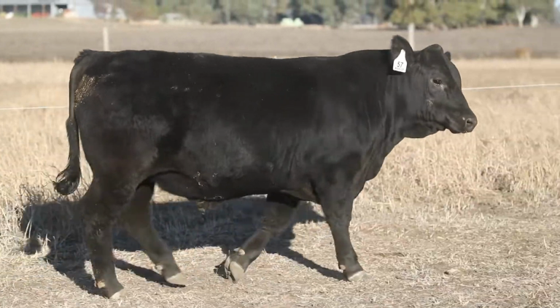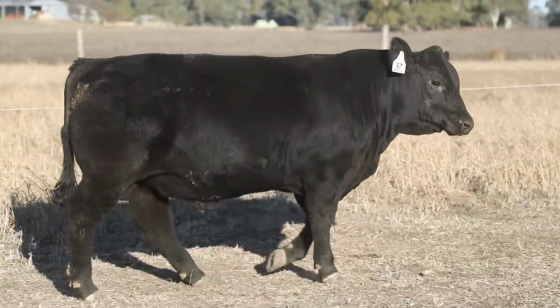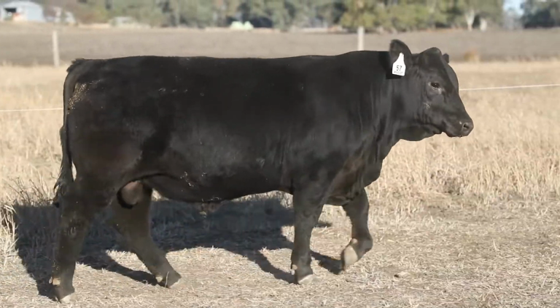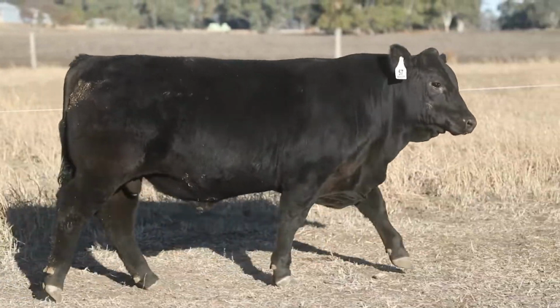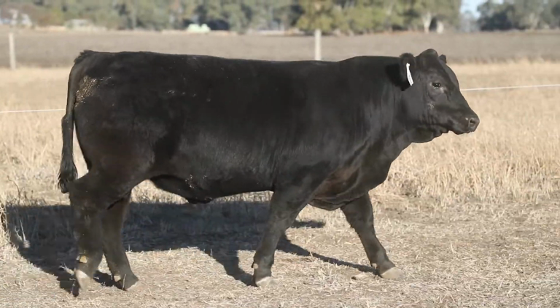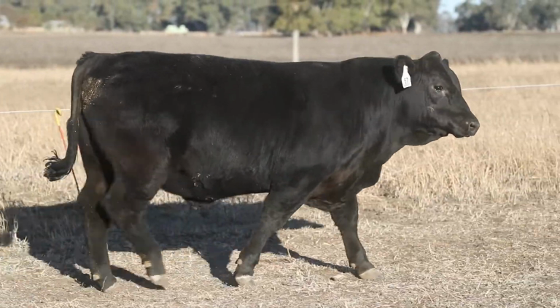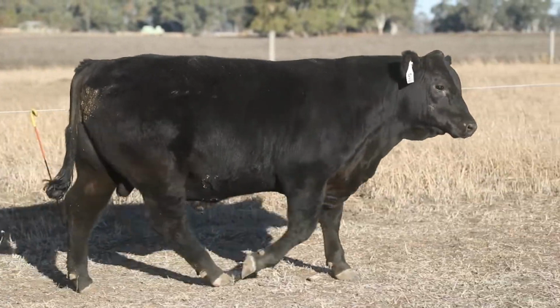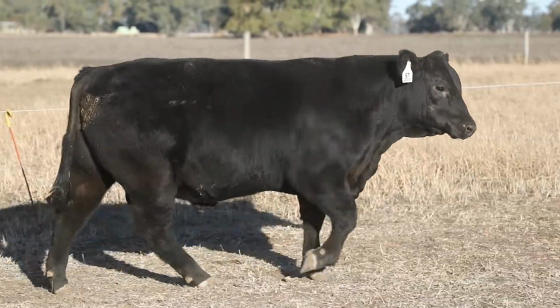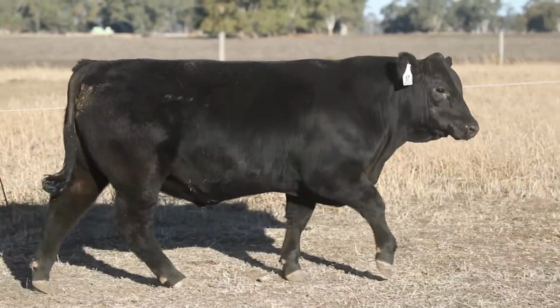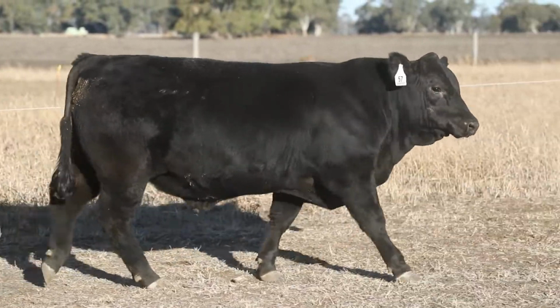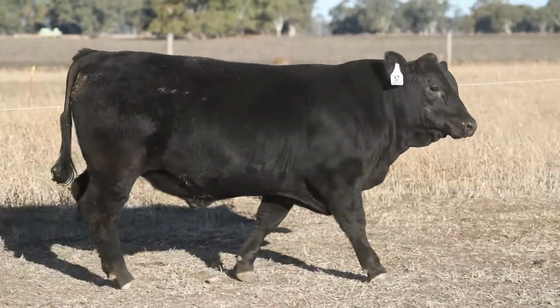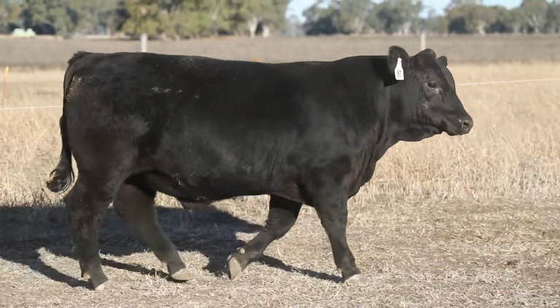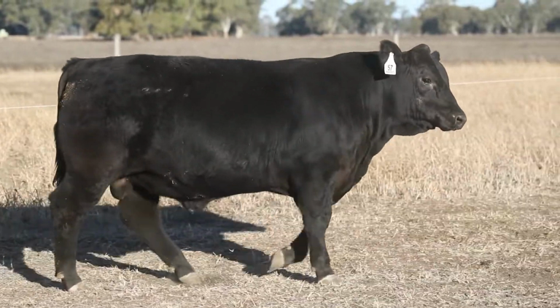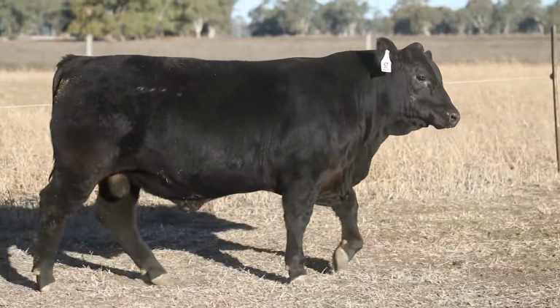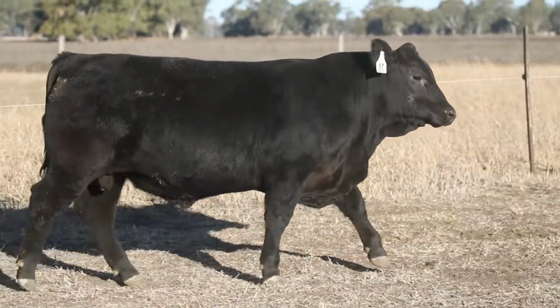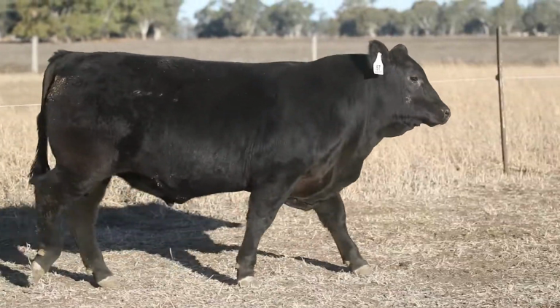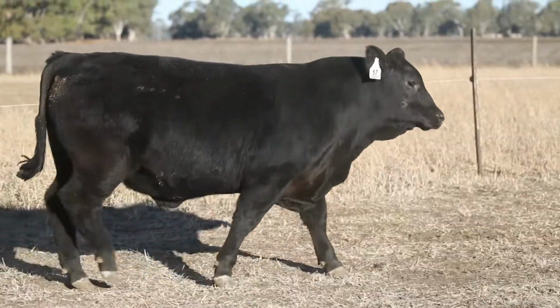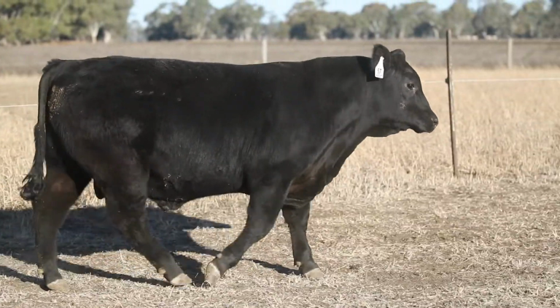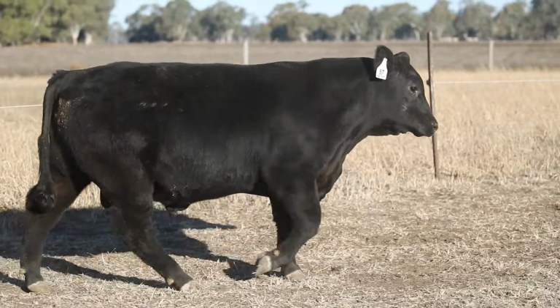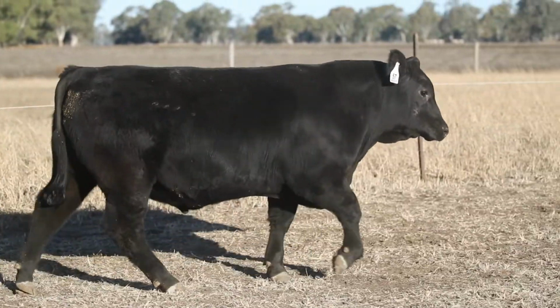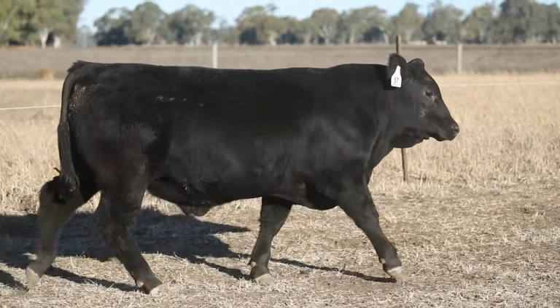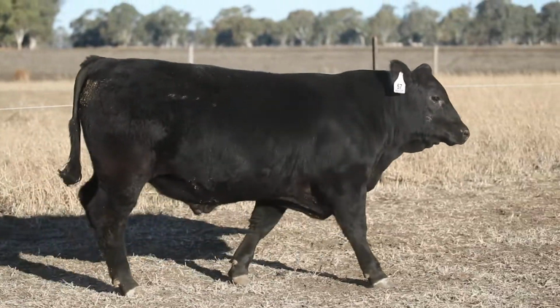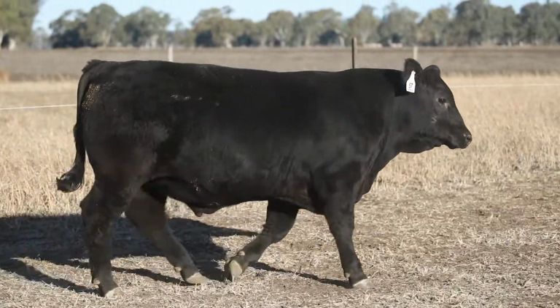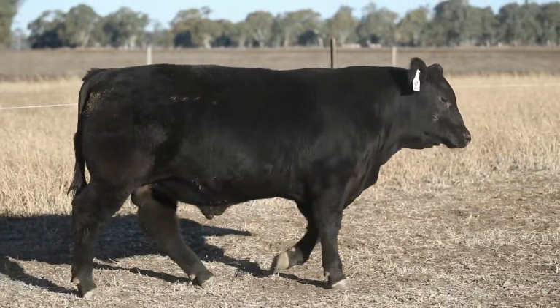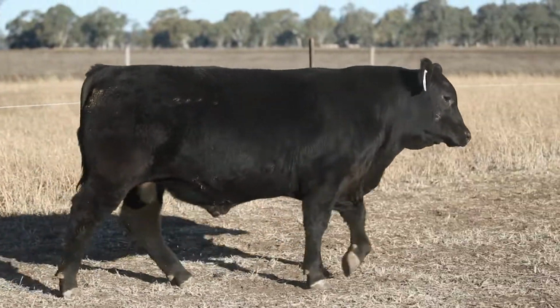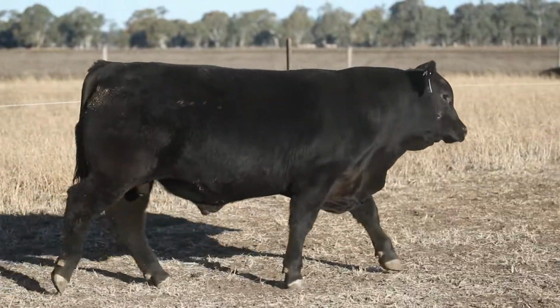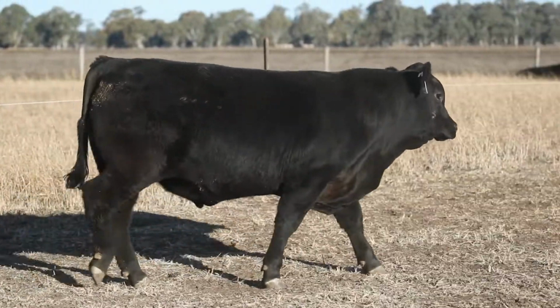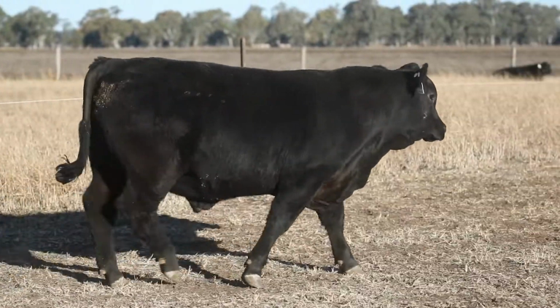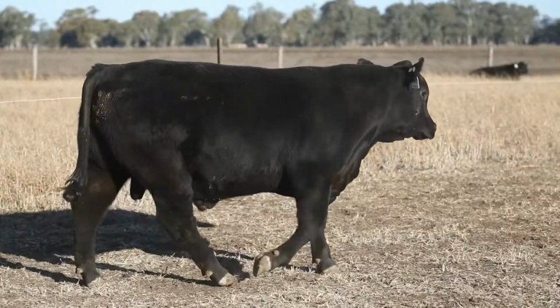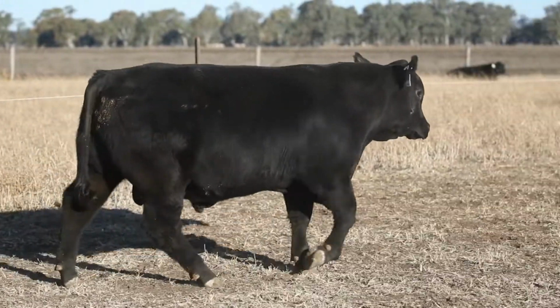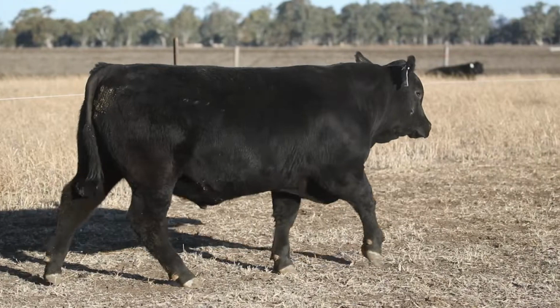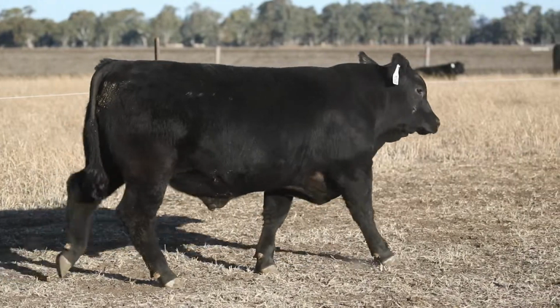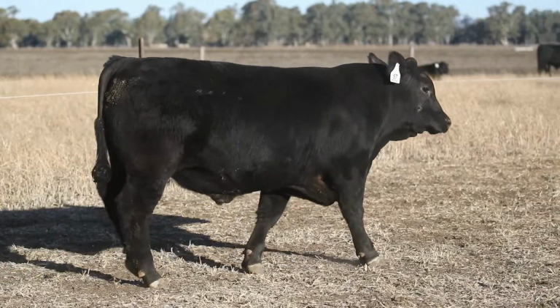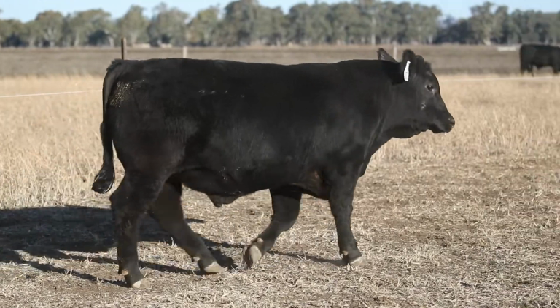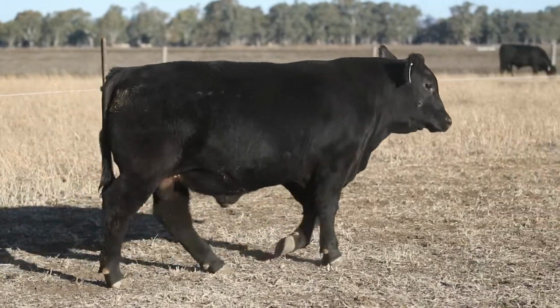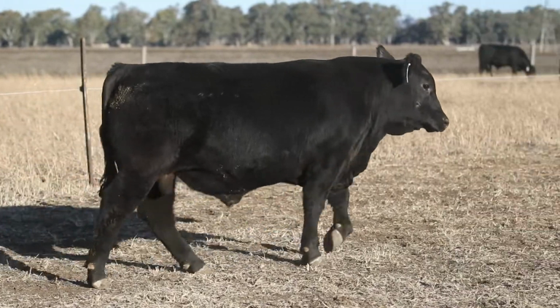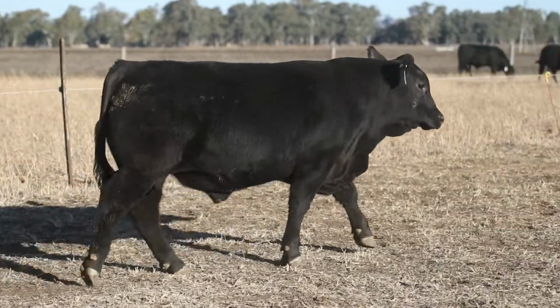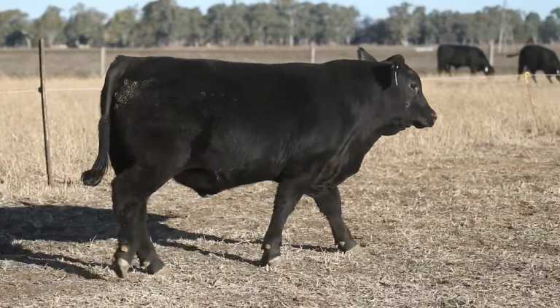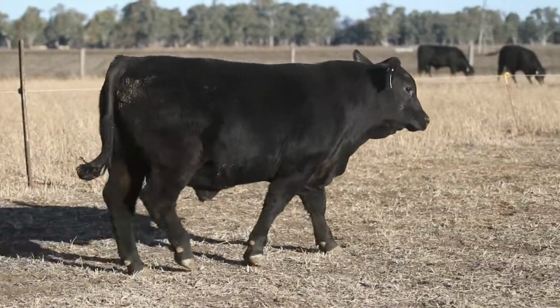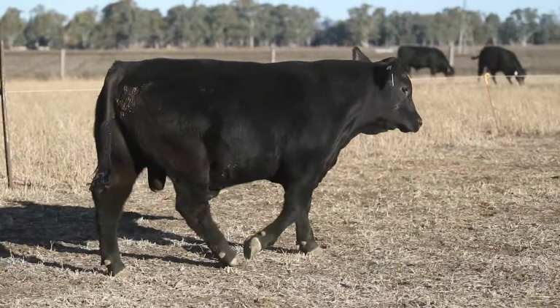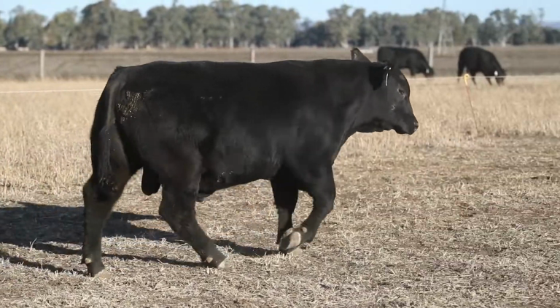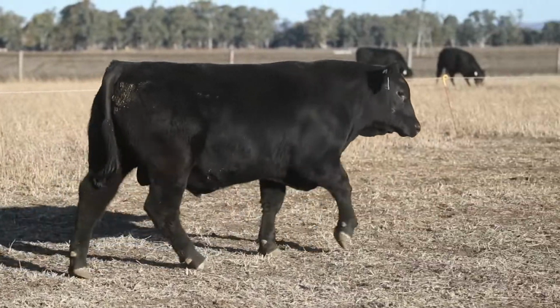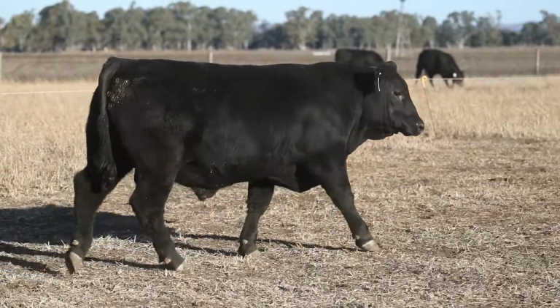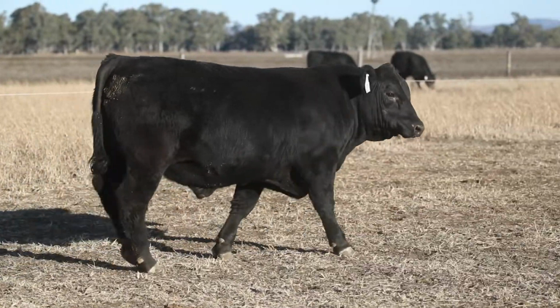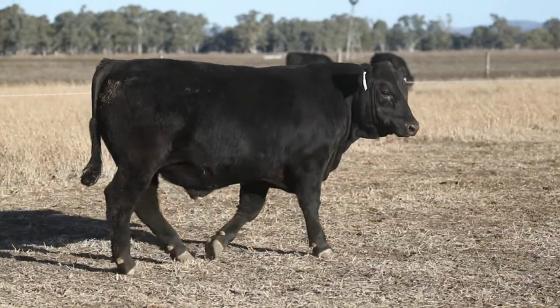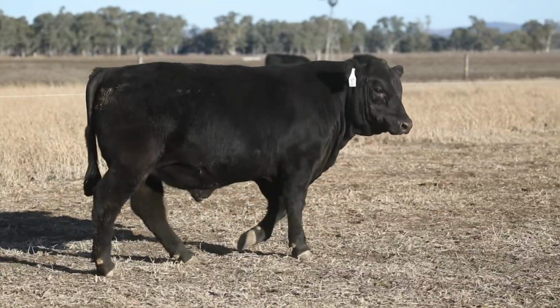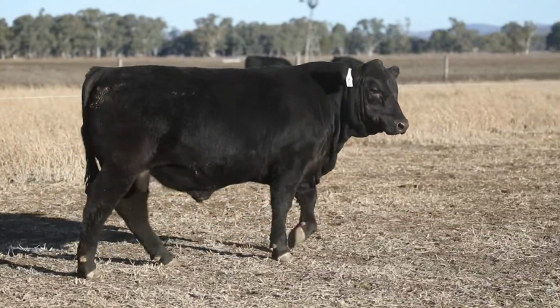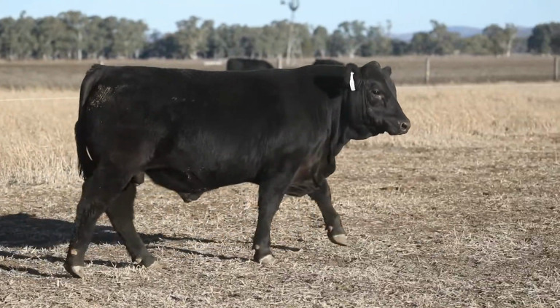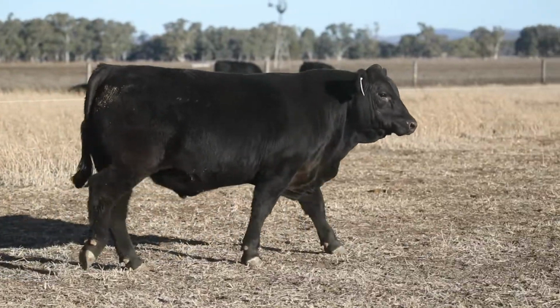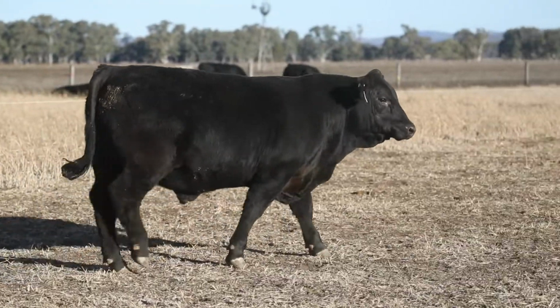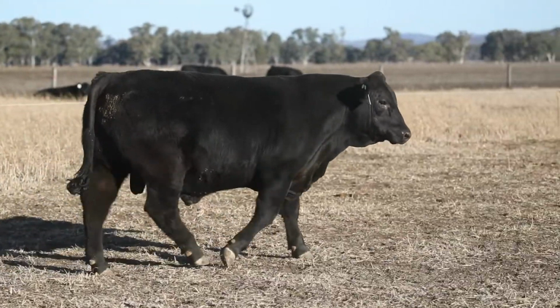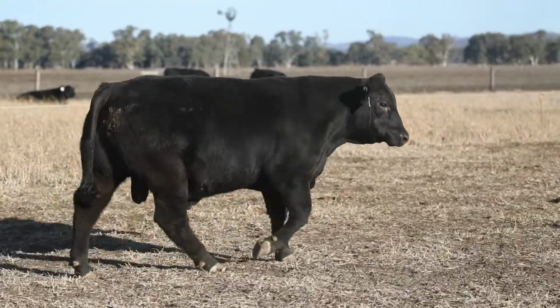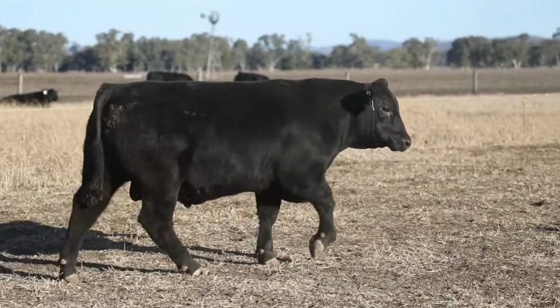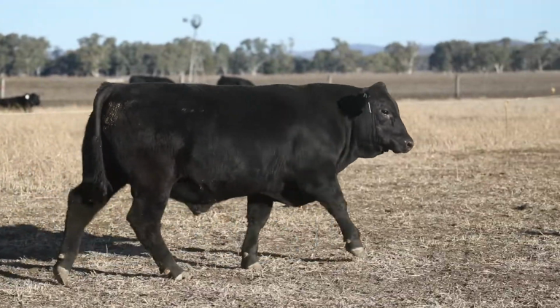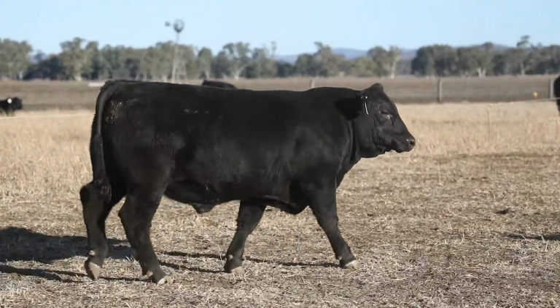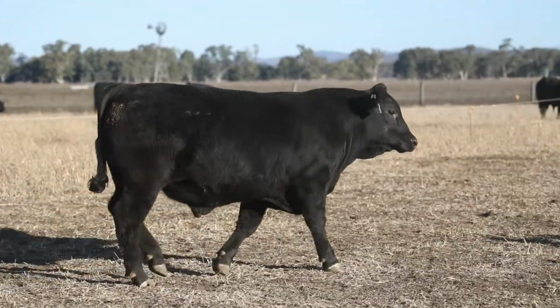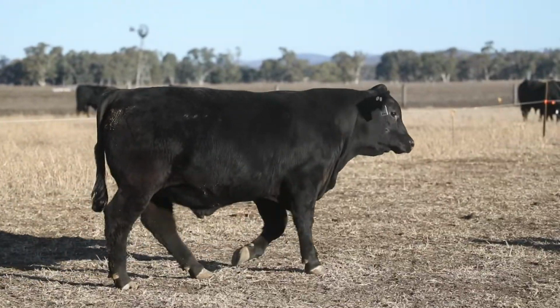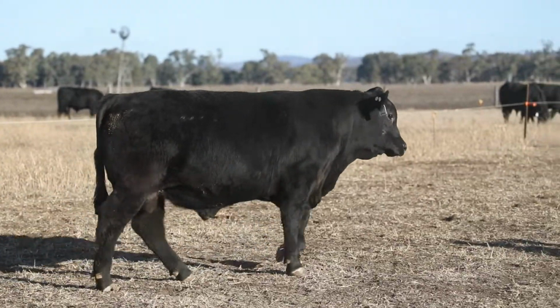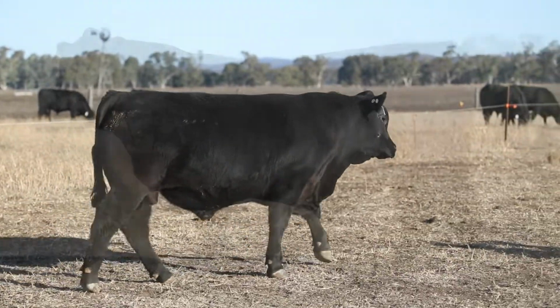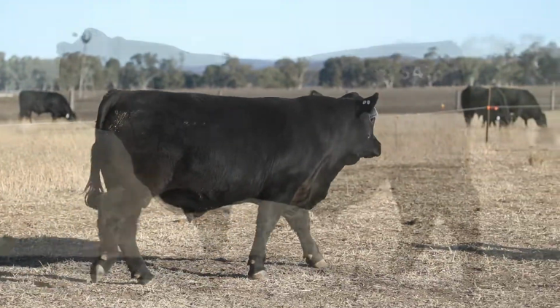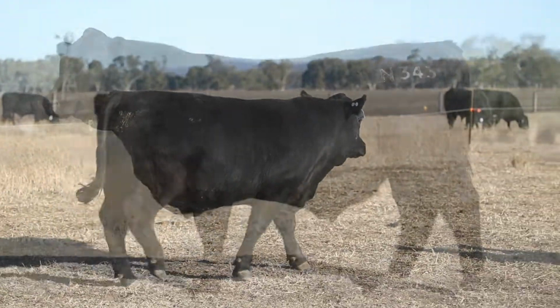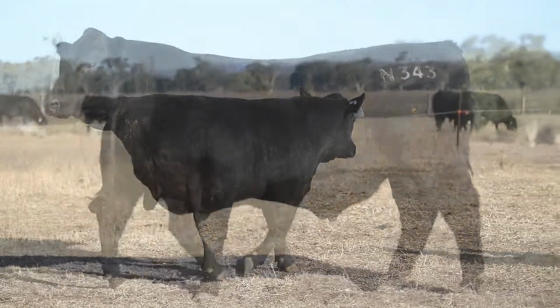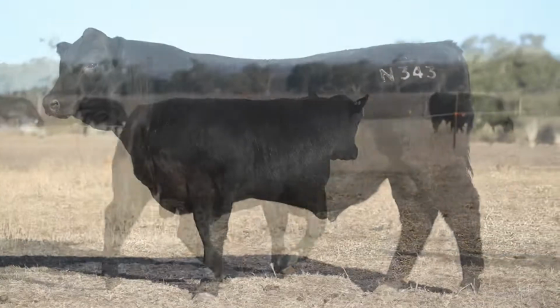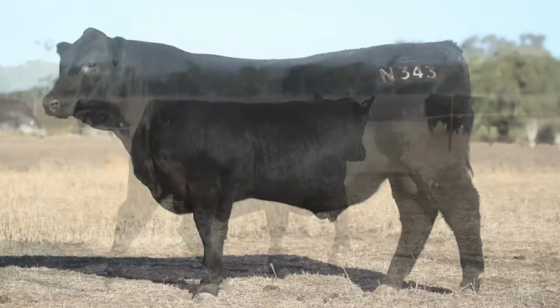In terms of docility, he's a very, very quiet bull as you can see in the video — extremely quiet. So we're excited about him. Yeah, I think he's got a lot of potential. Yep.